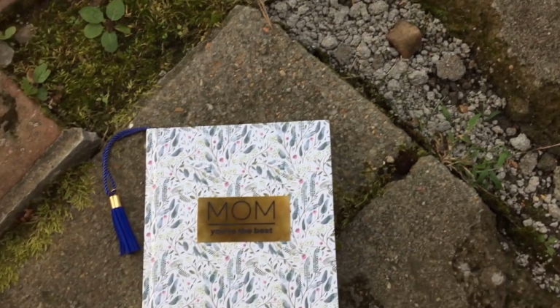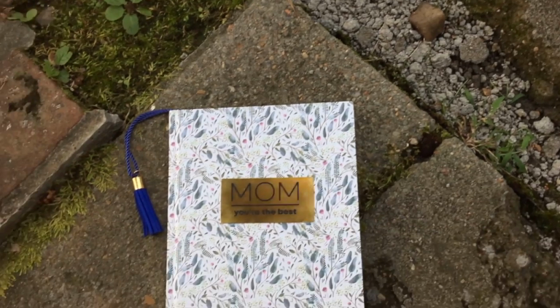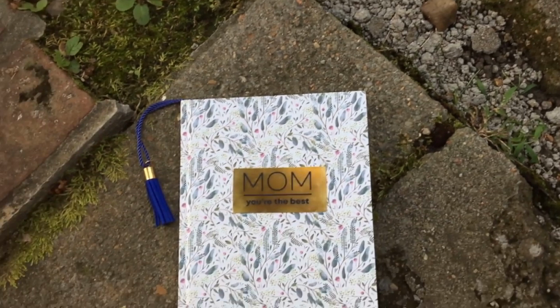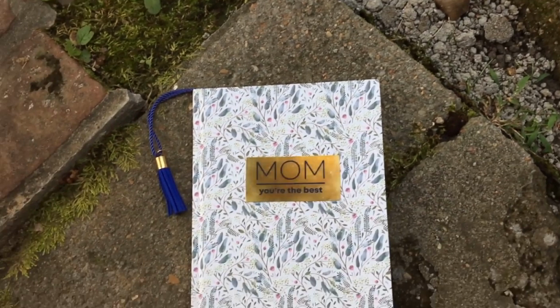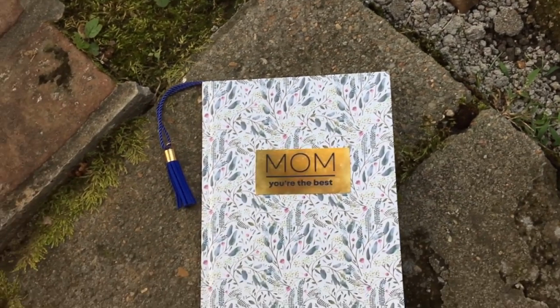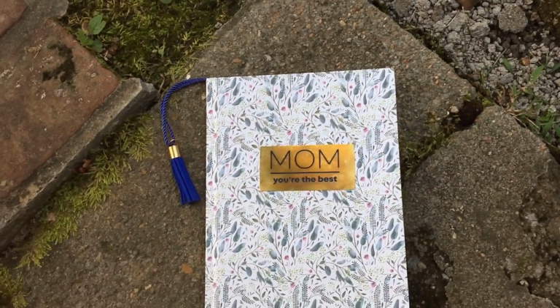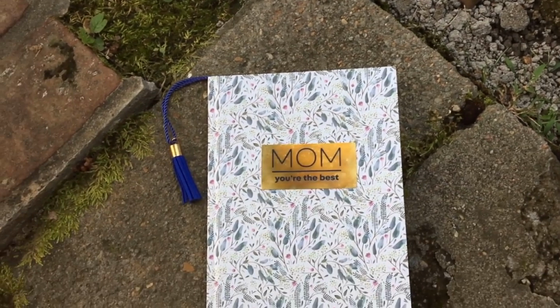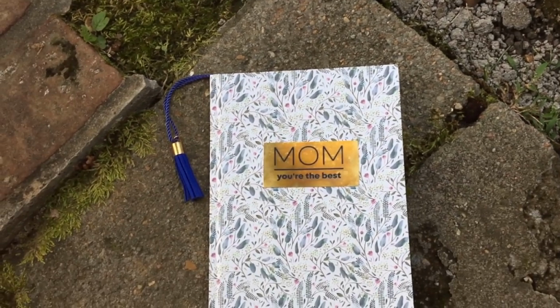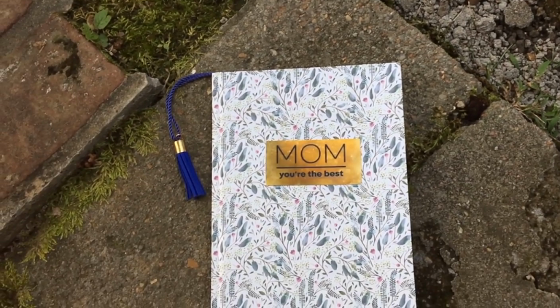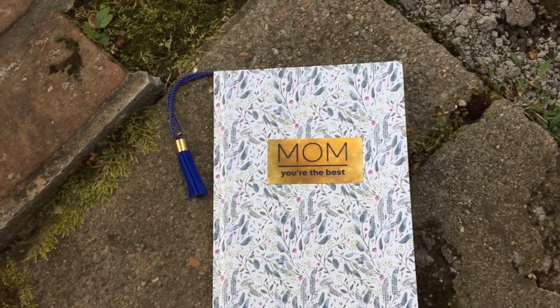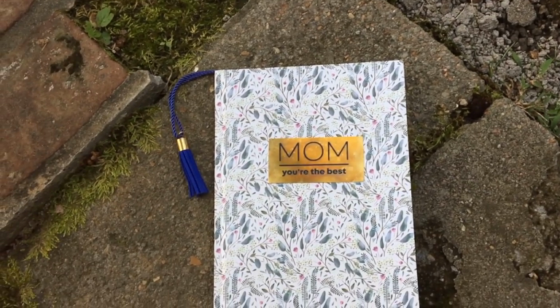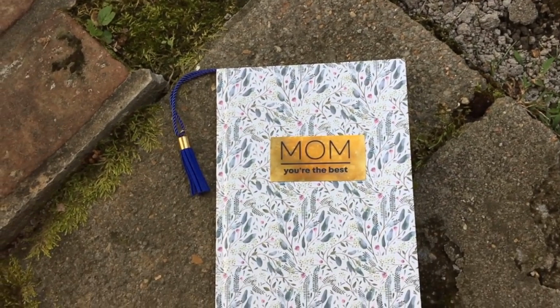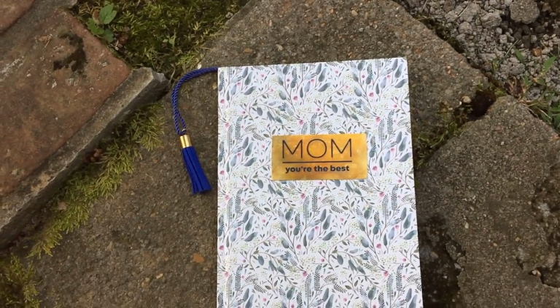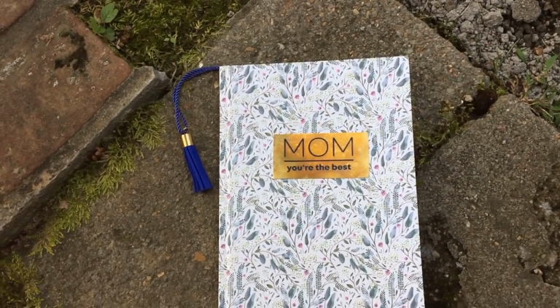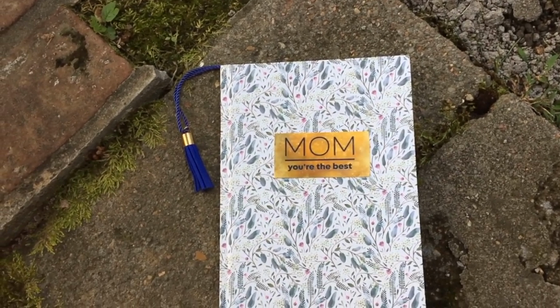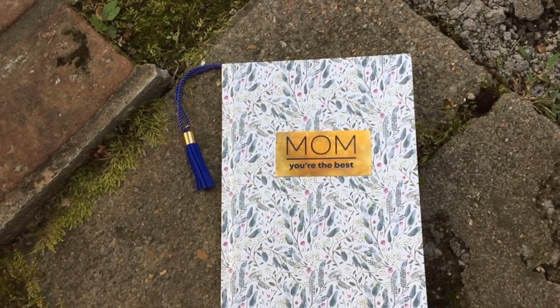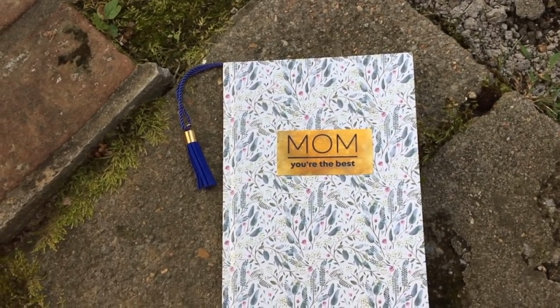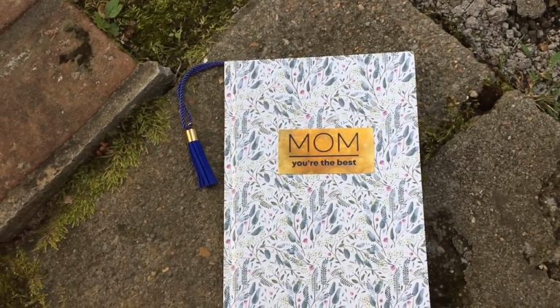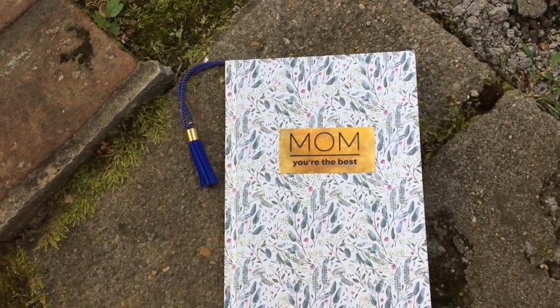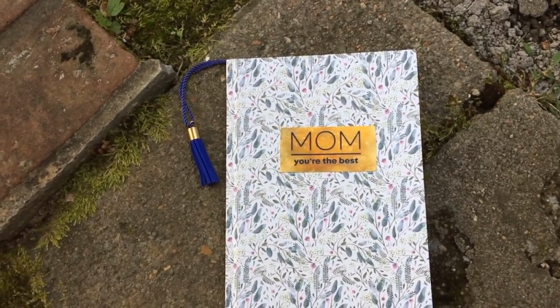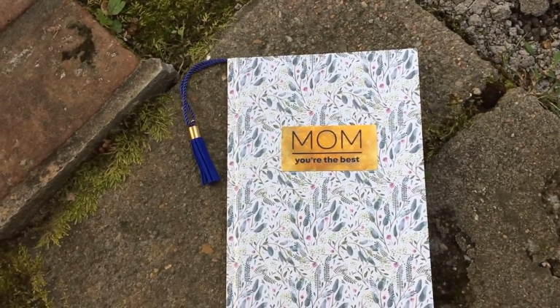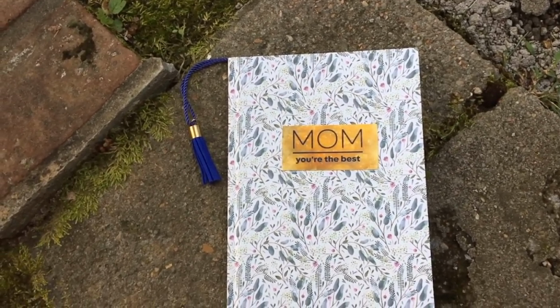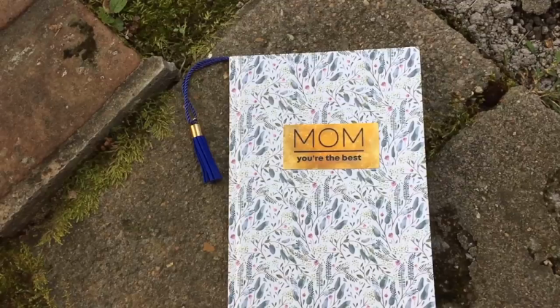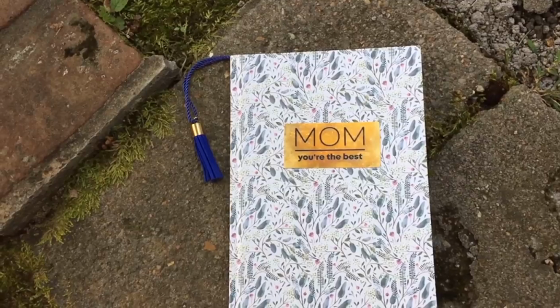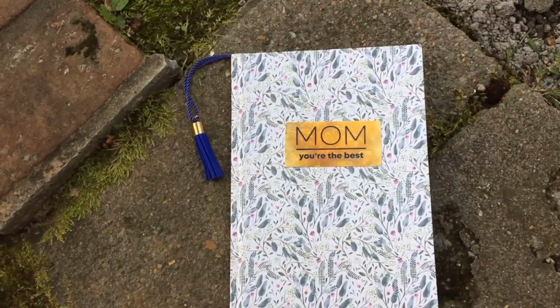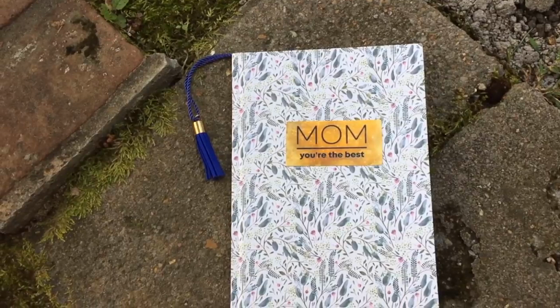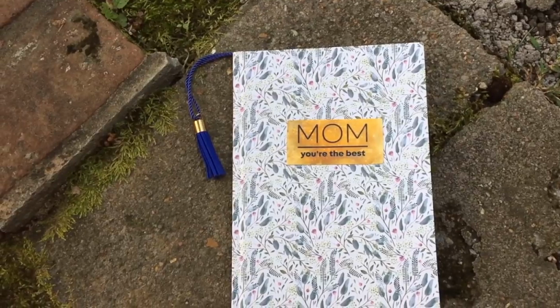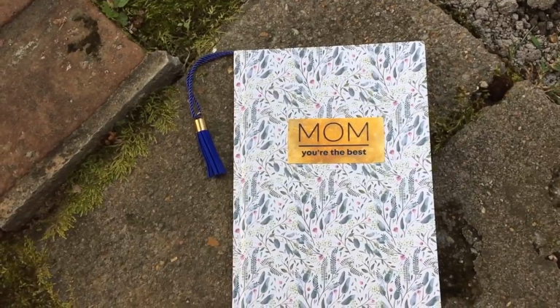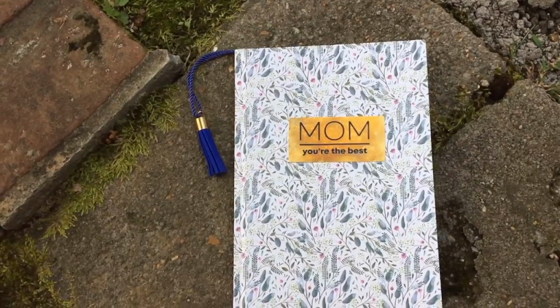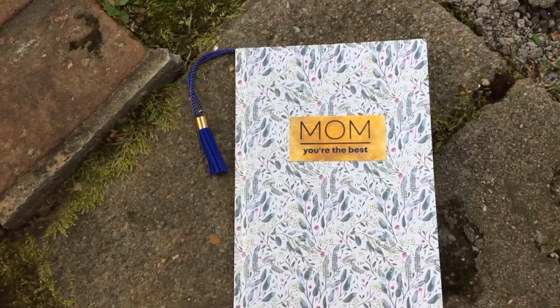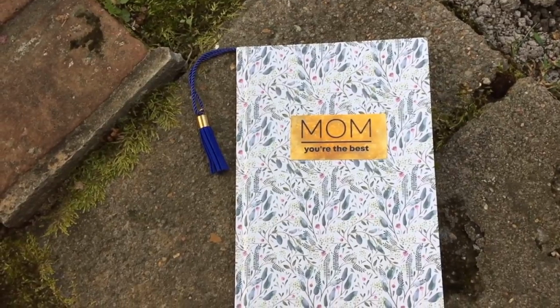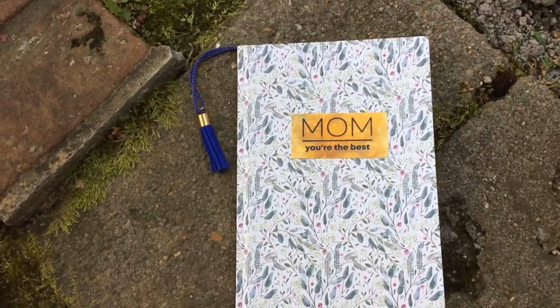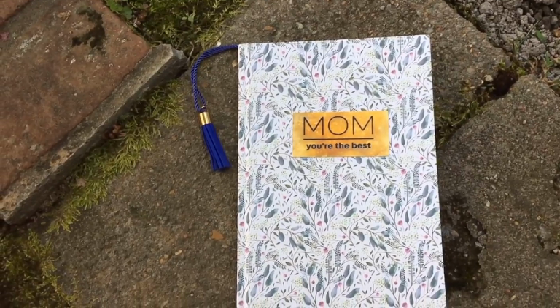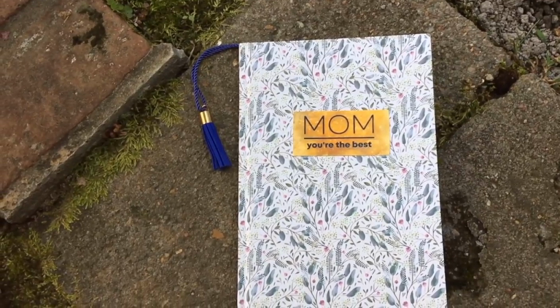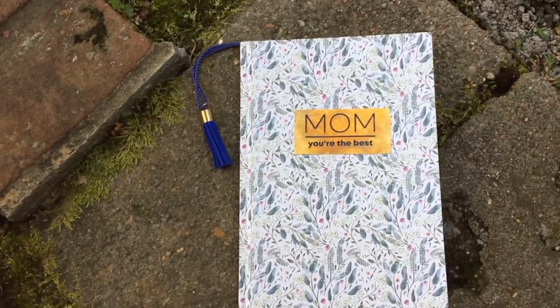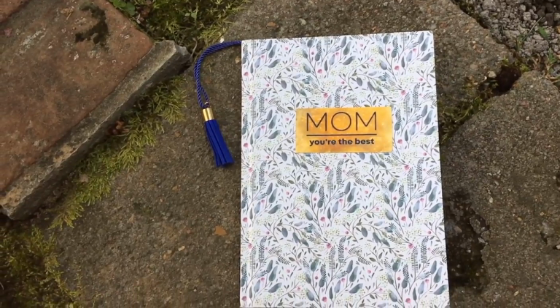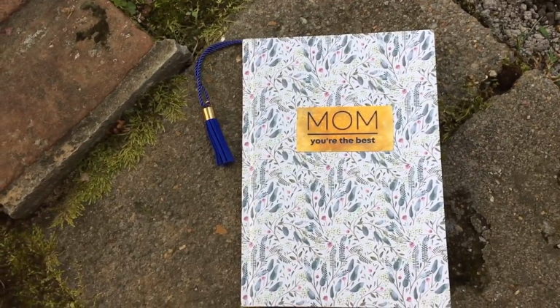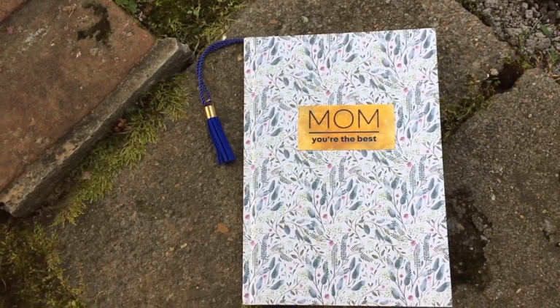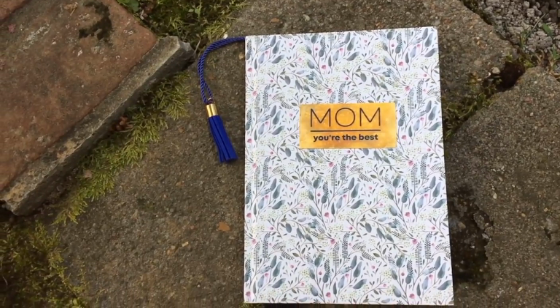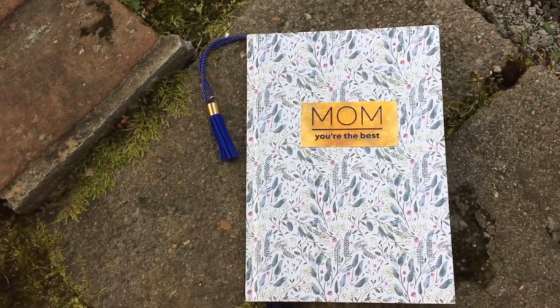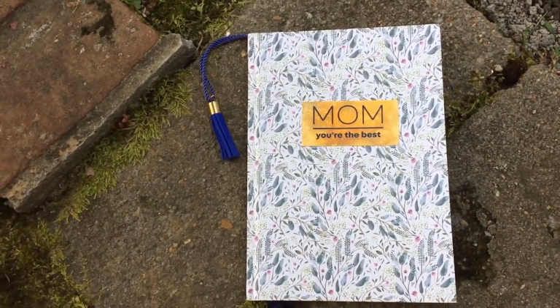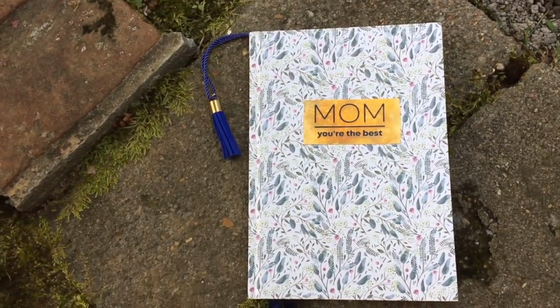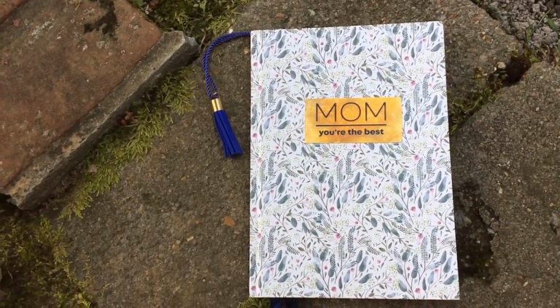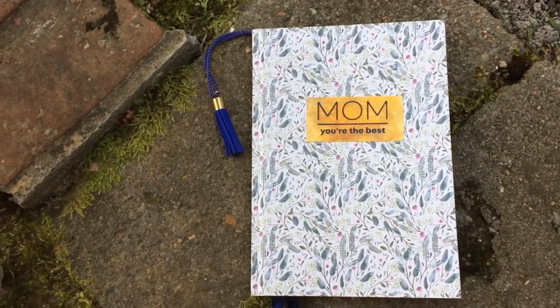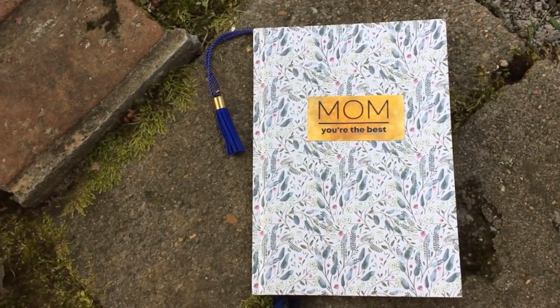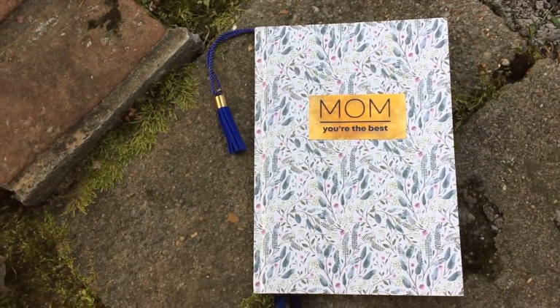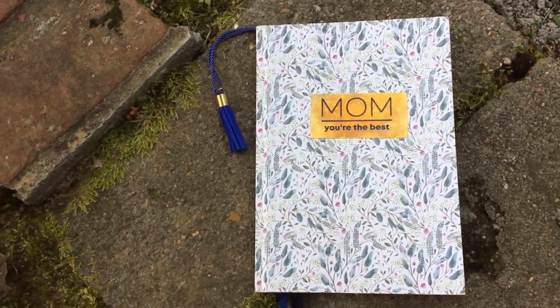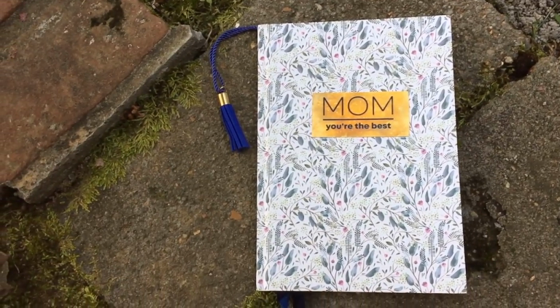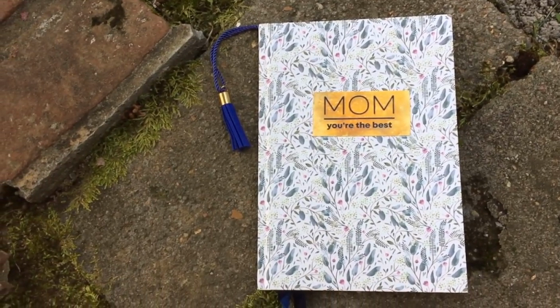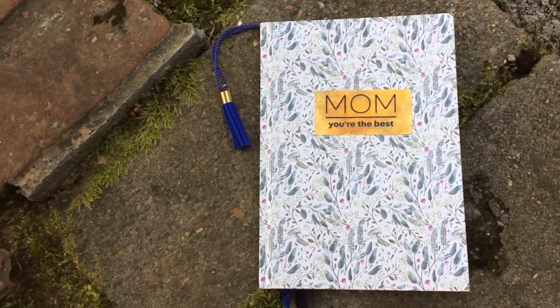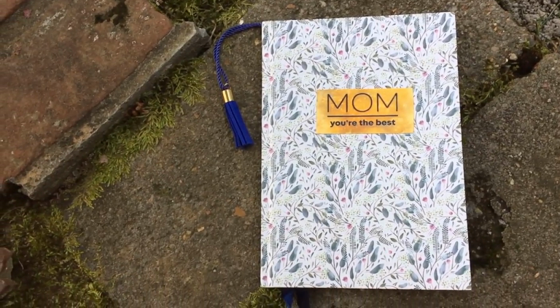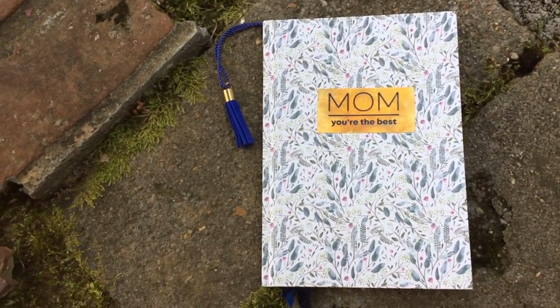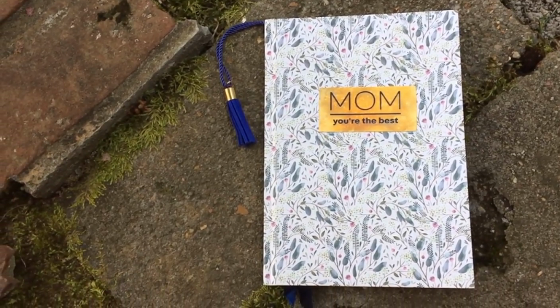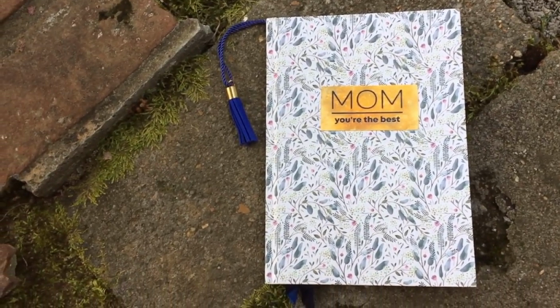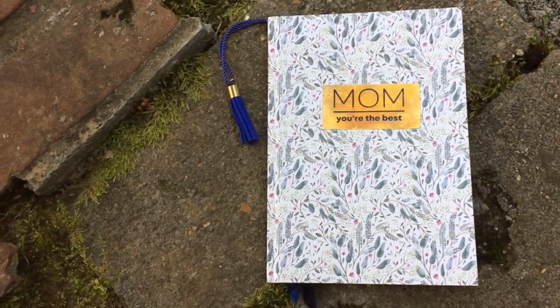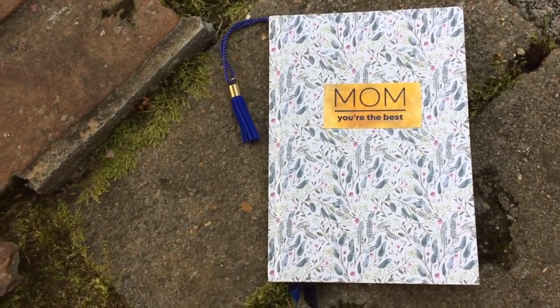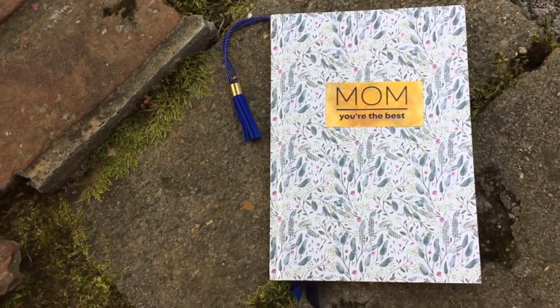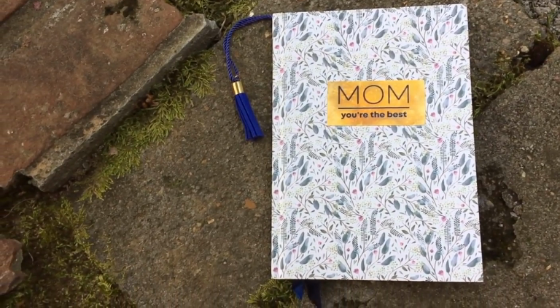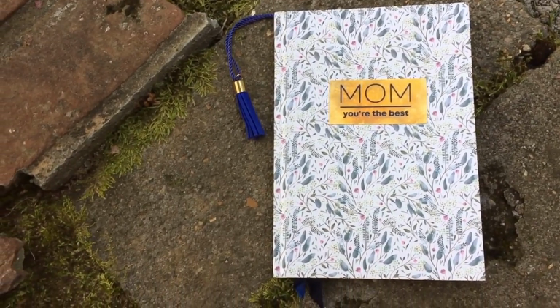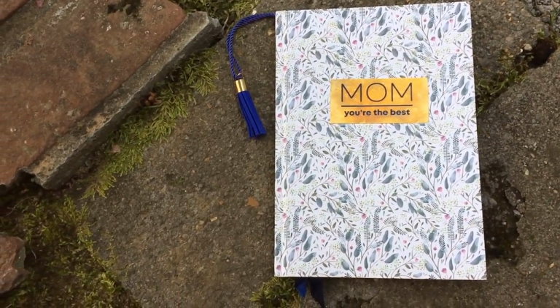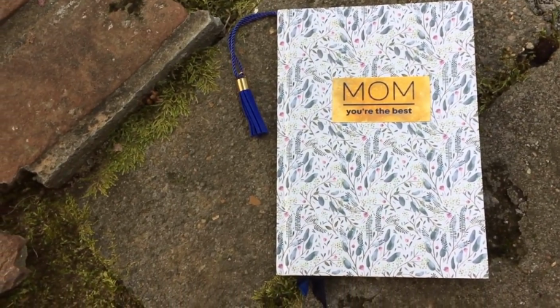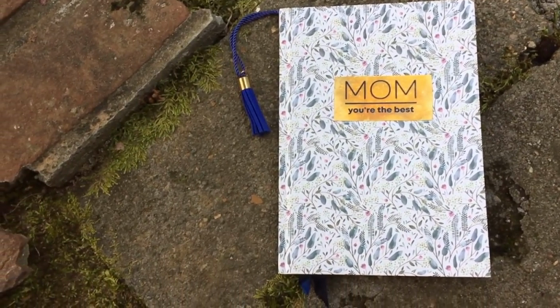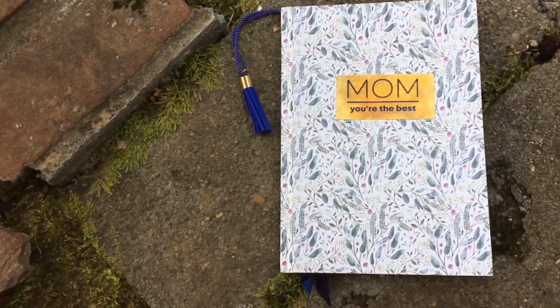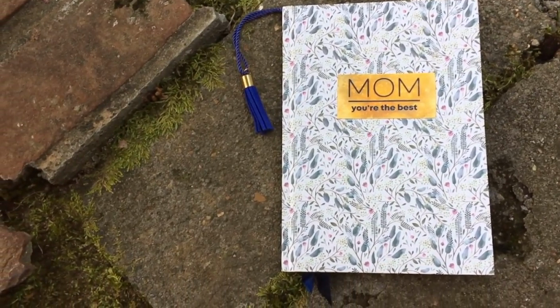Thanks for watching. If you want to see some more laser cutting, check out the shiplap sign I made recently, and I'll see you next time.